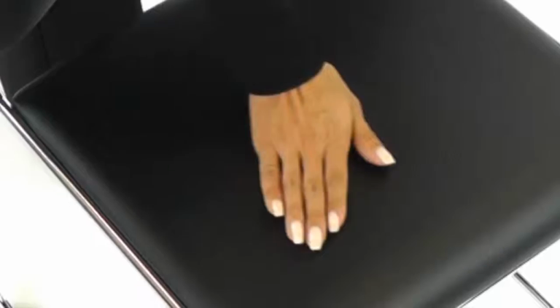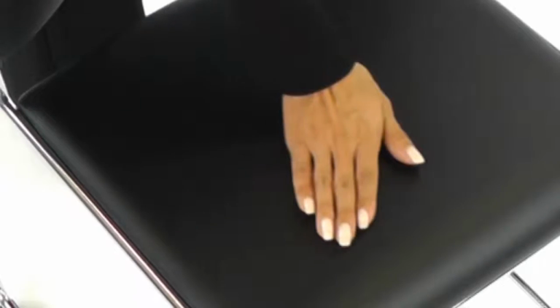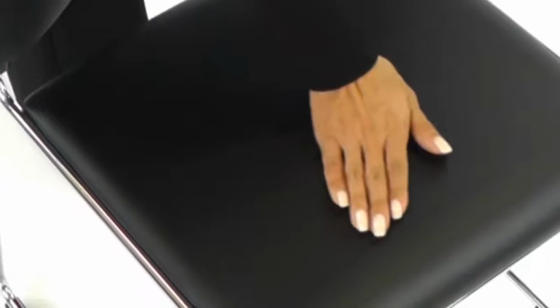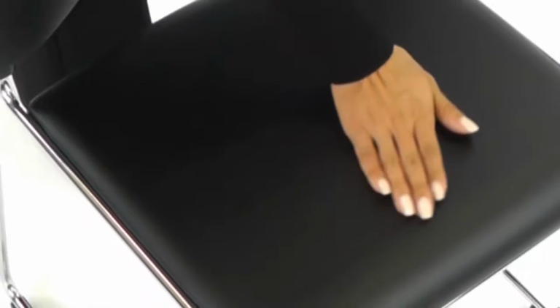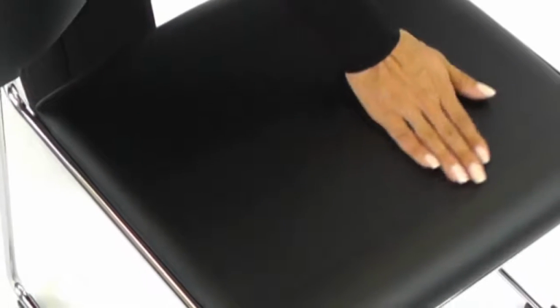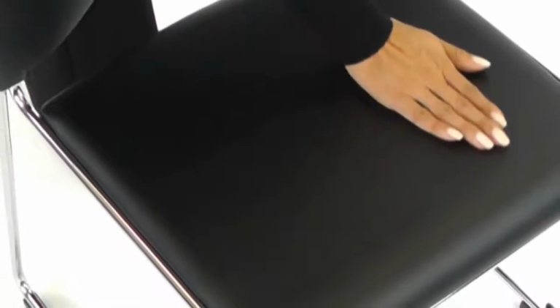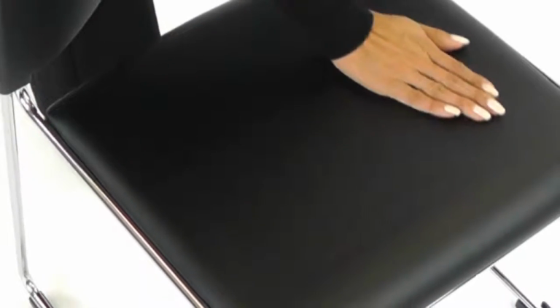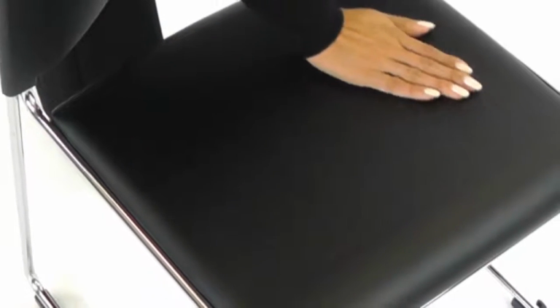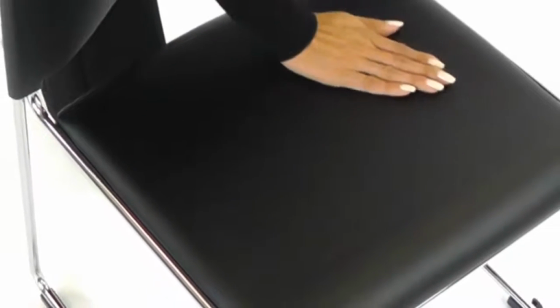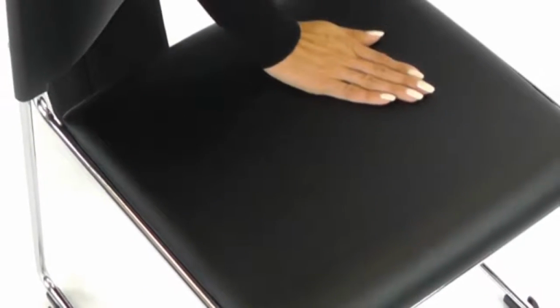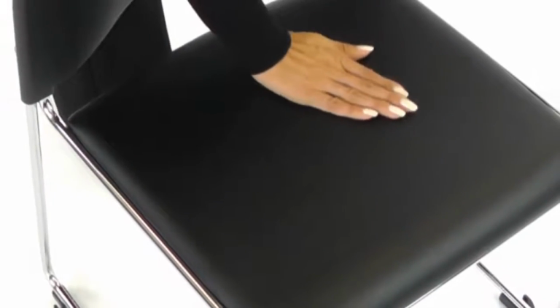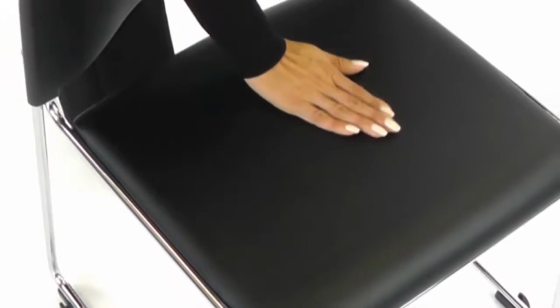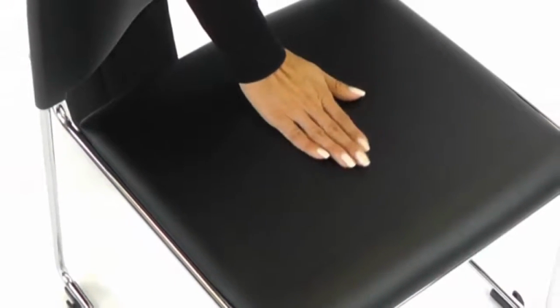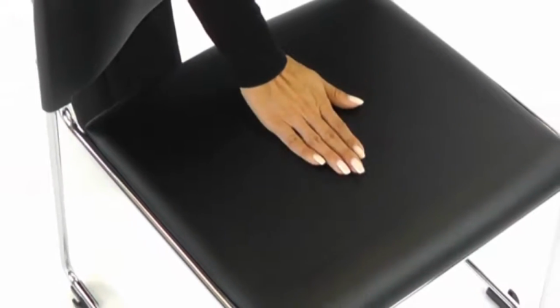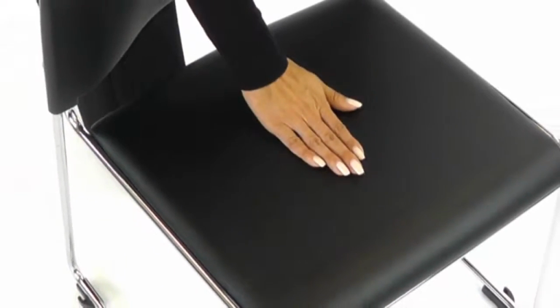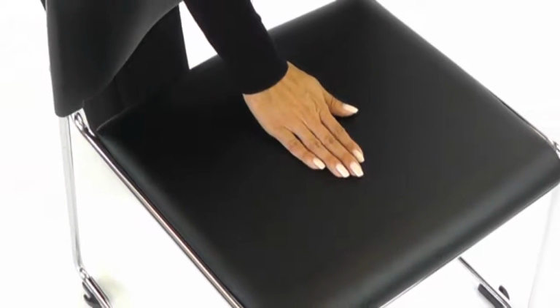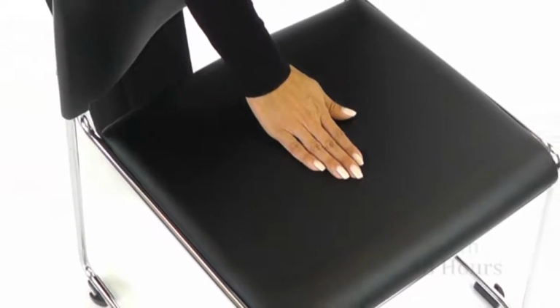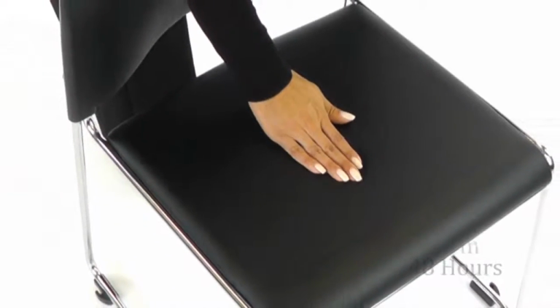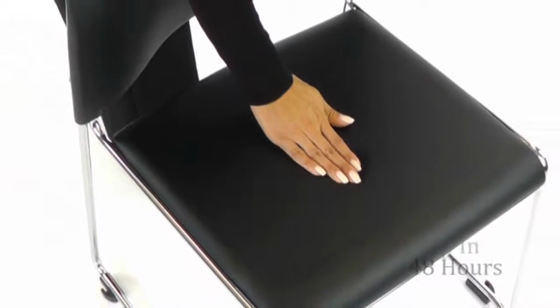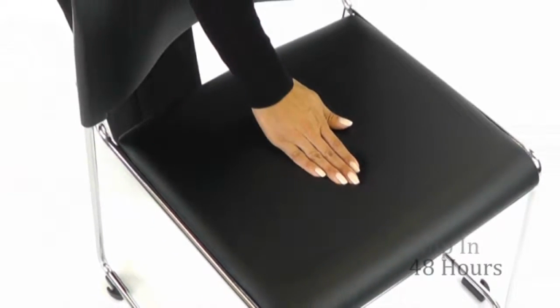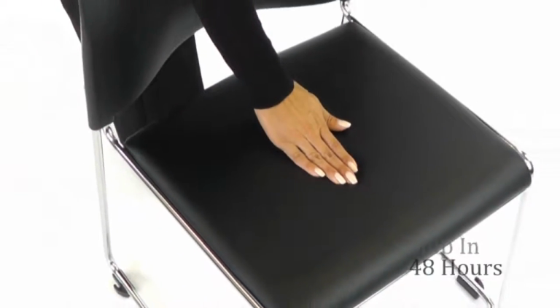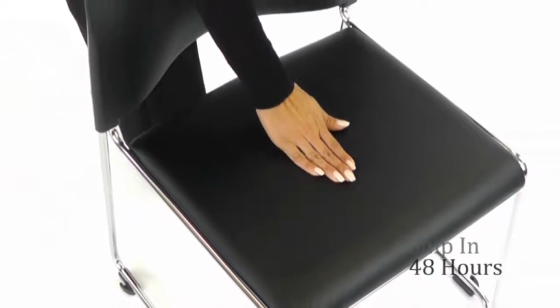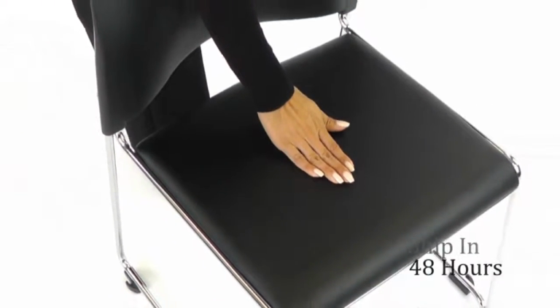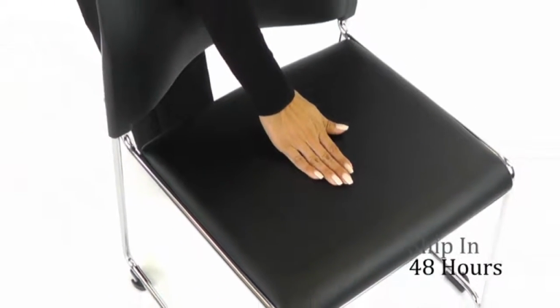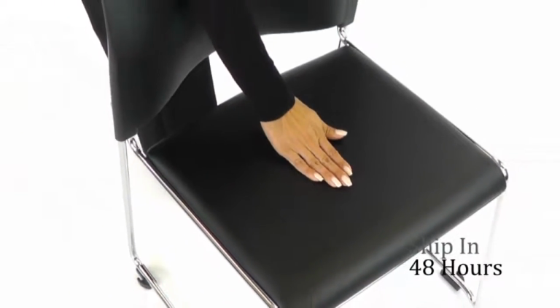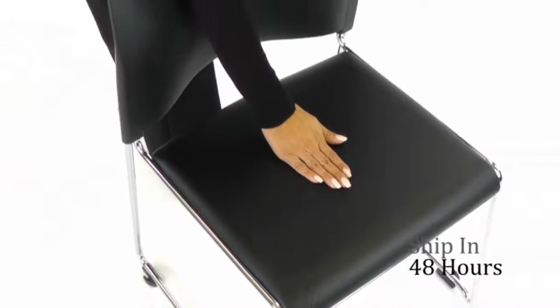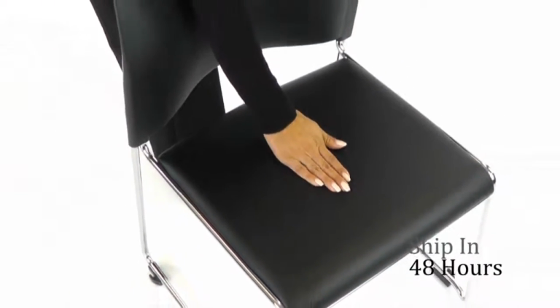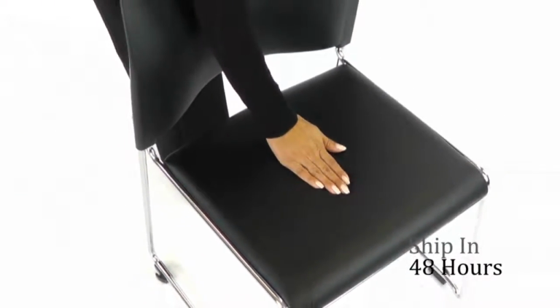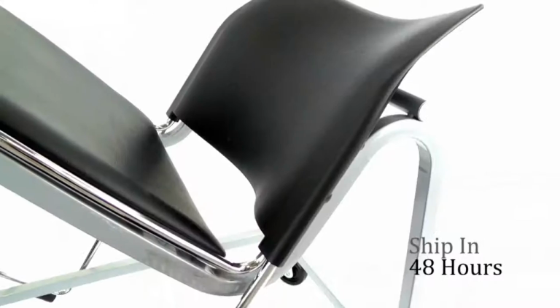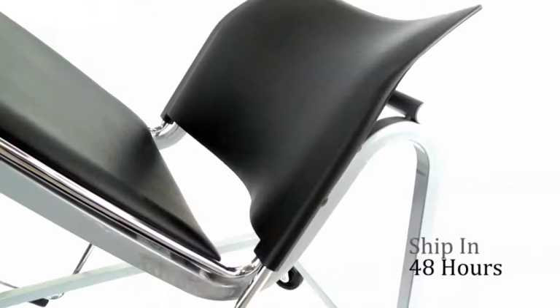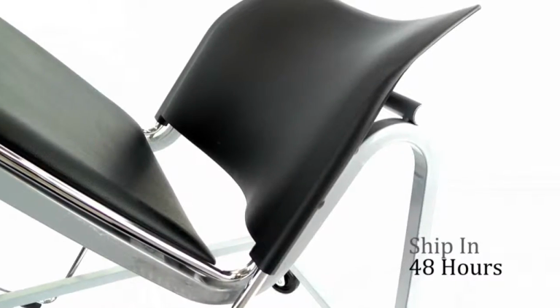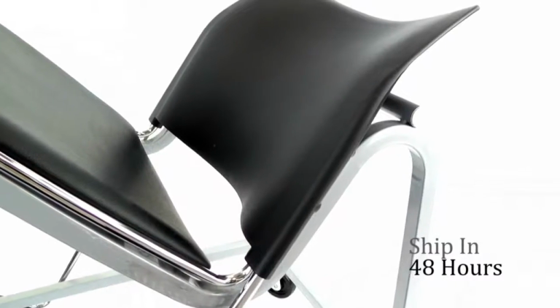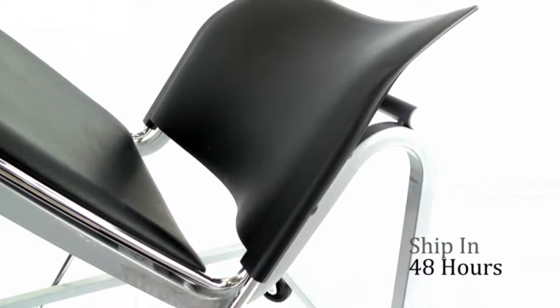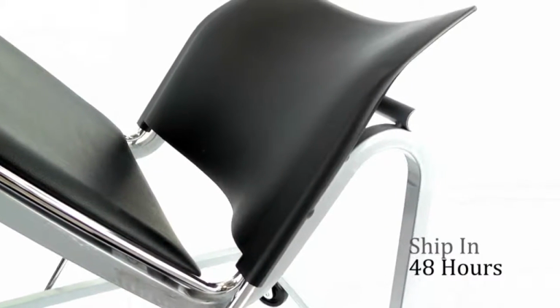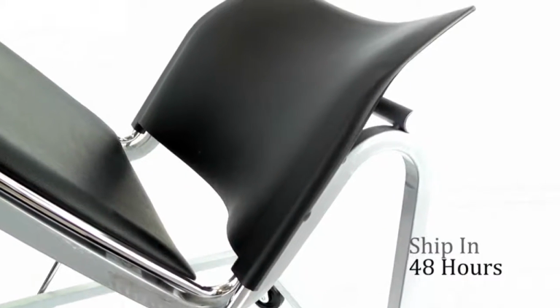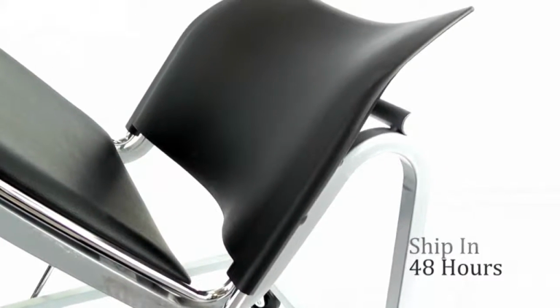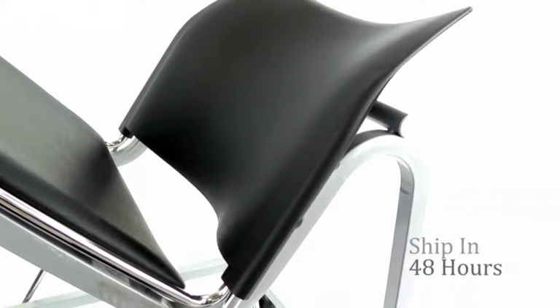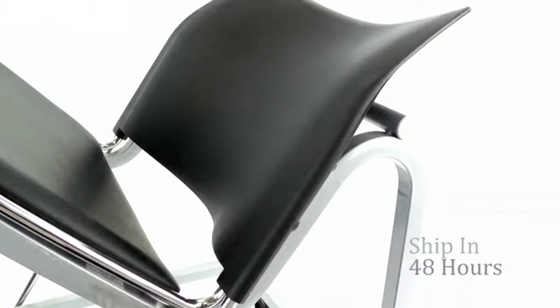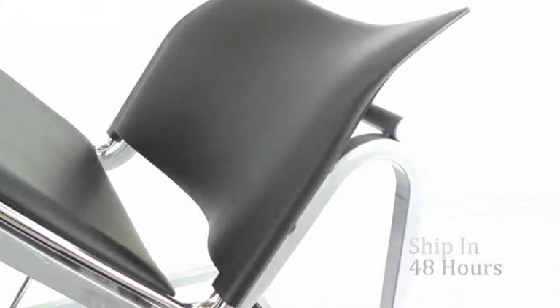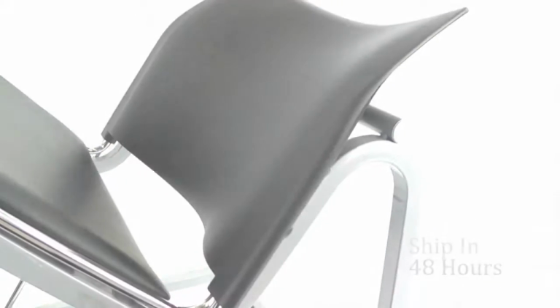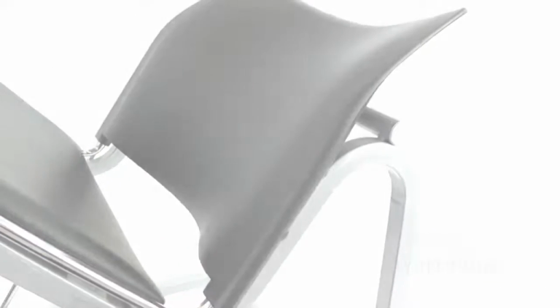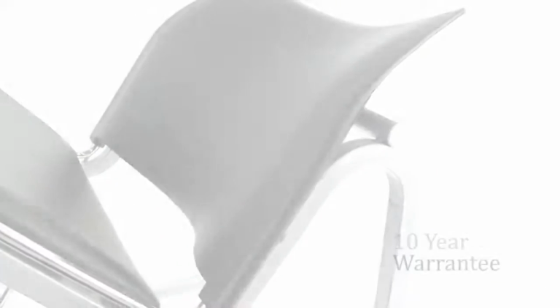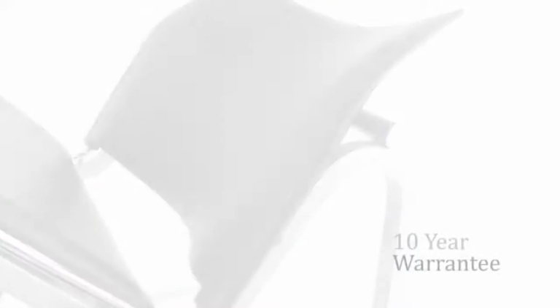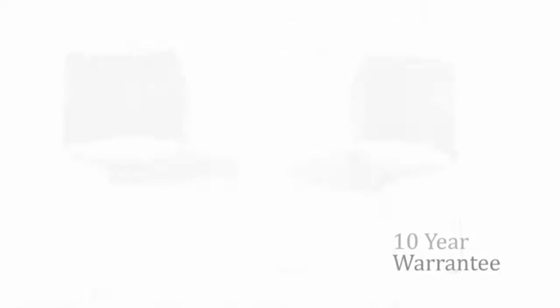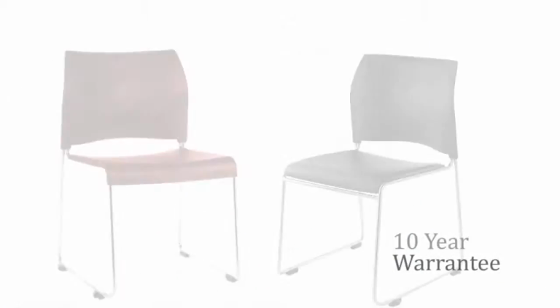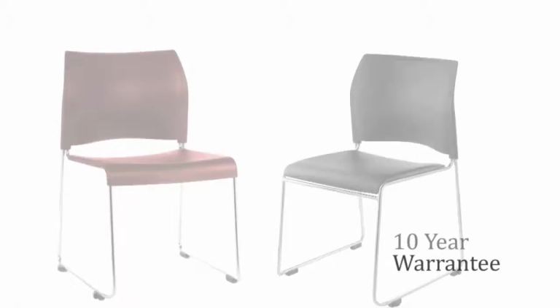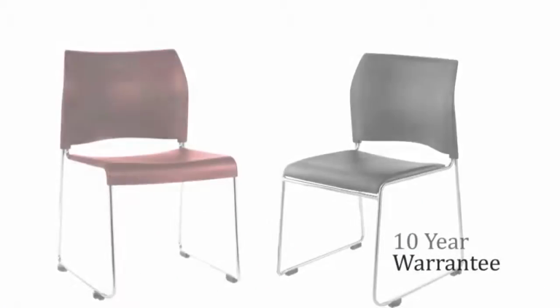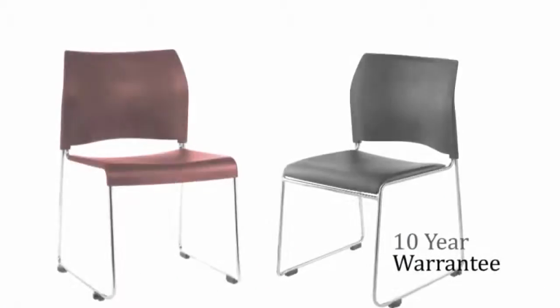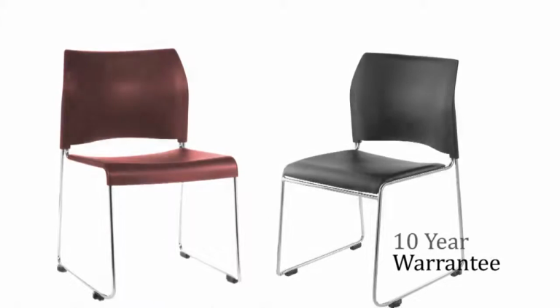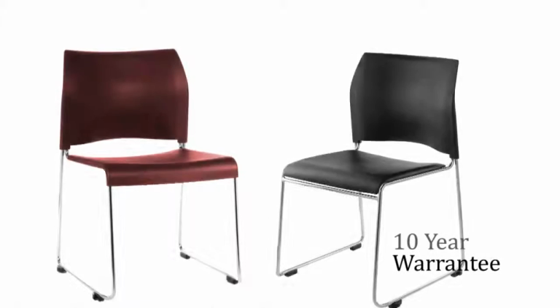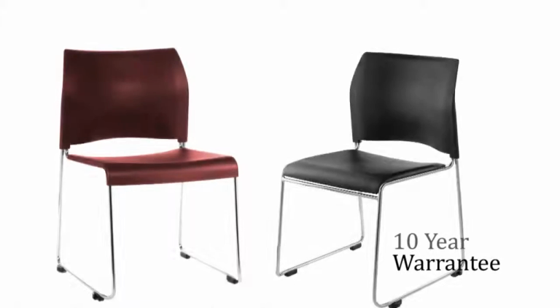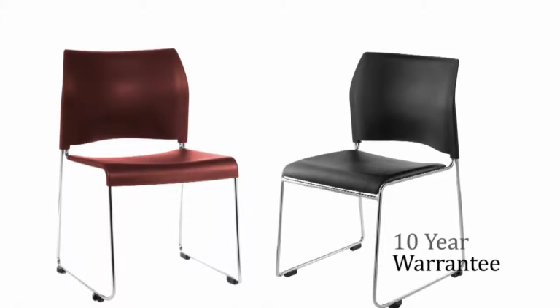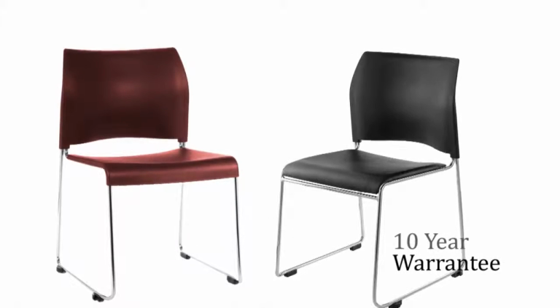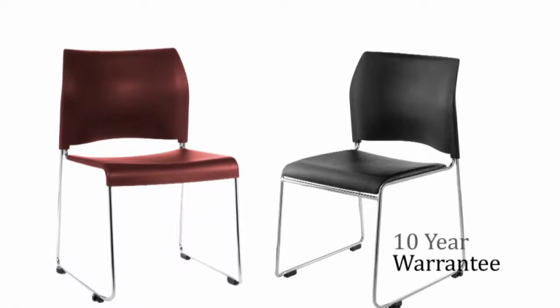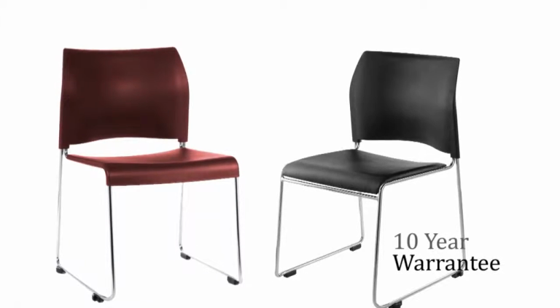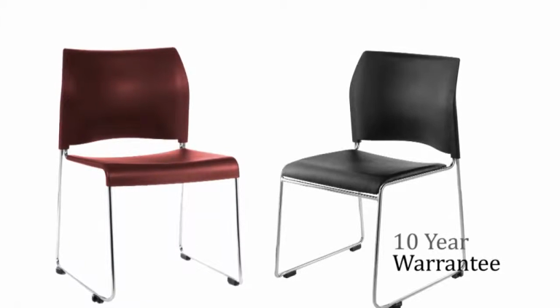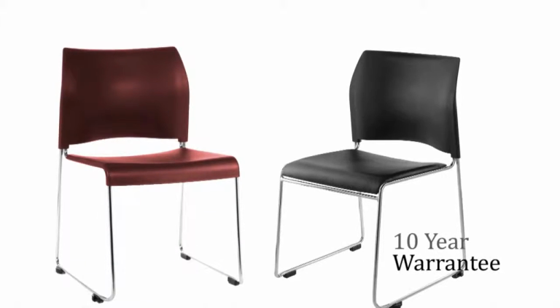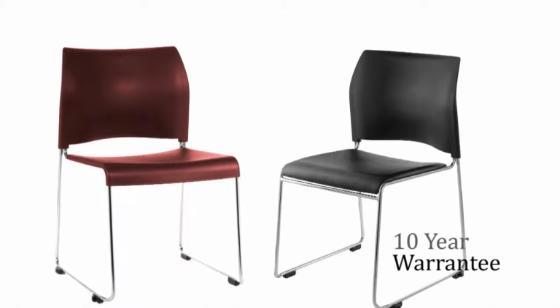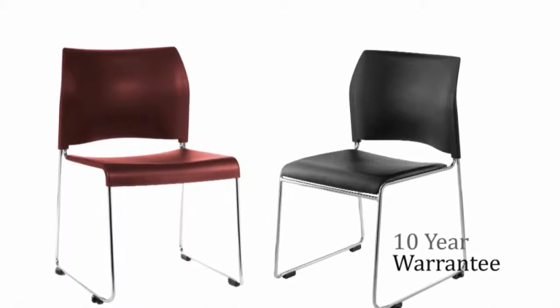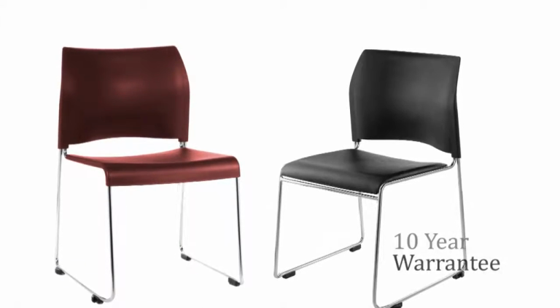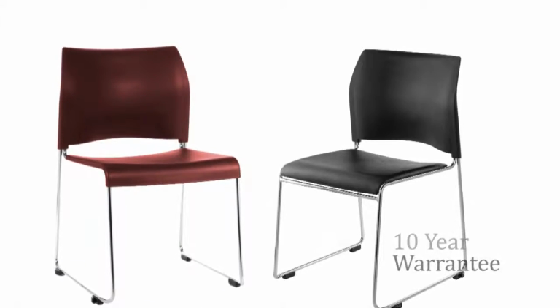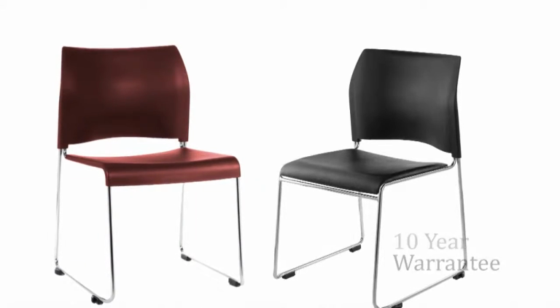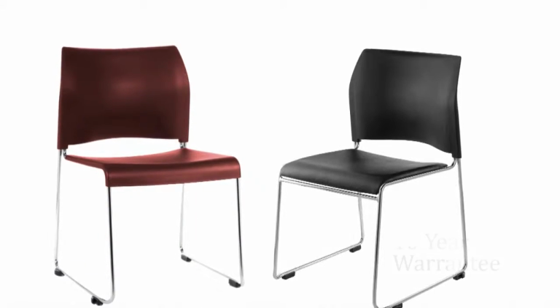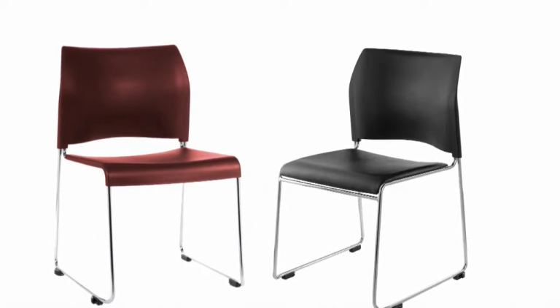Cafetorium chairs are MASS certified green, ship in 48 hours from stock, and enjoy our 10-year warranty.